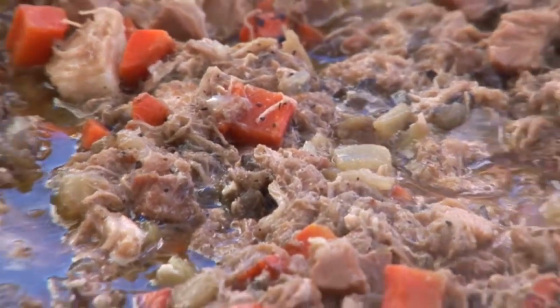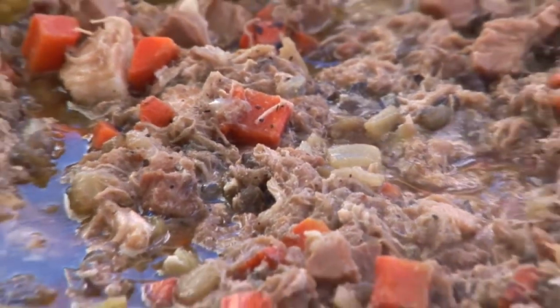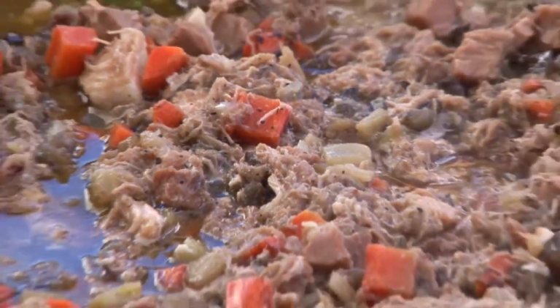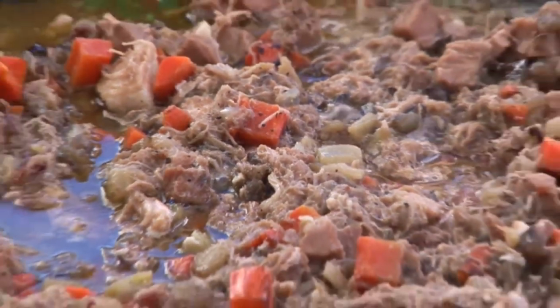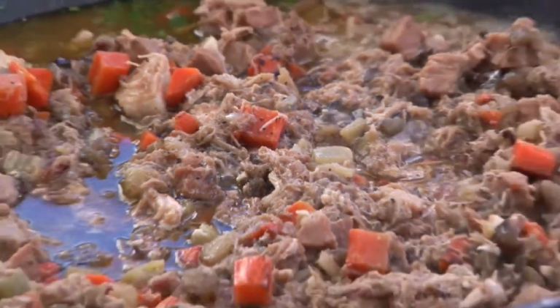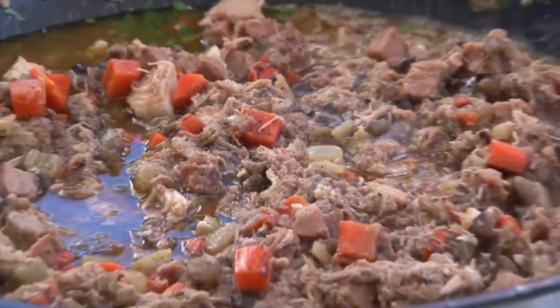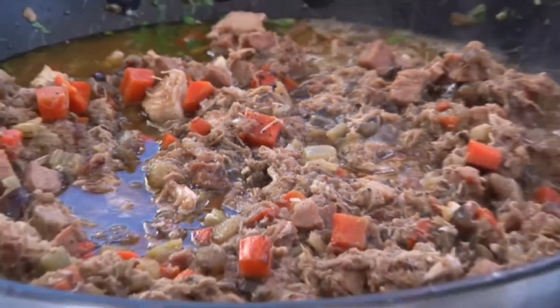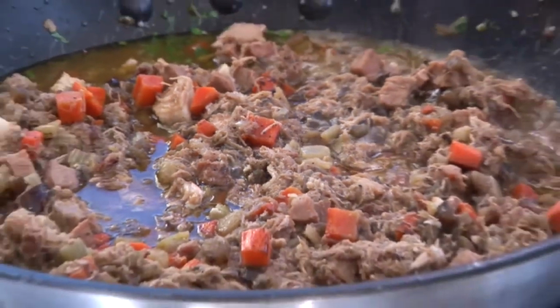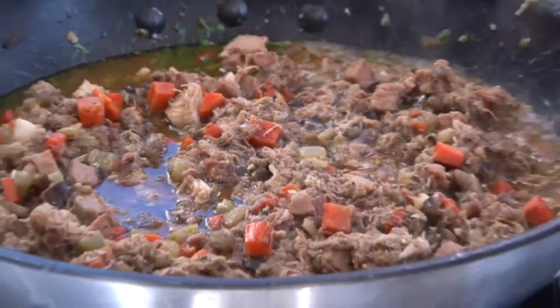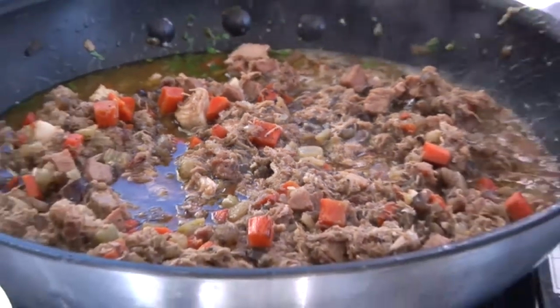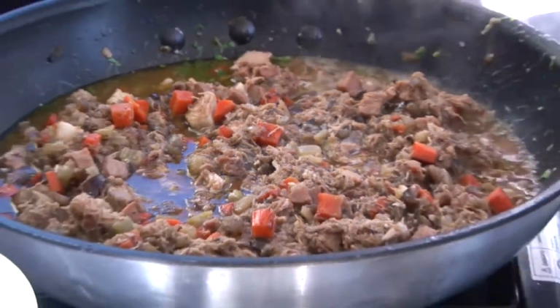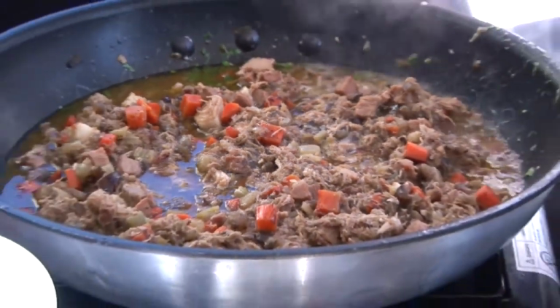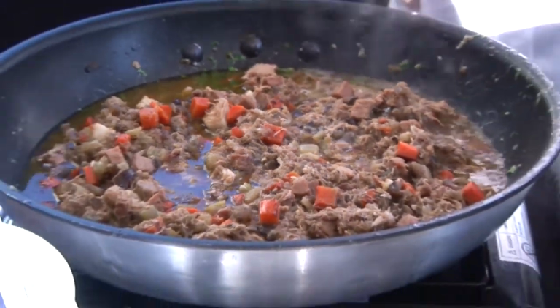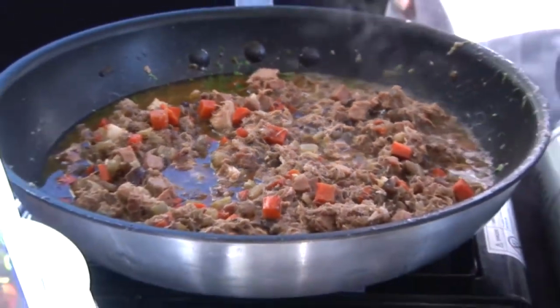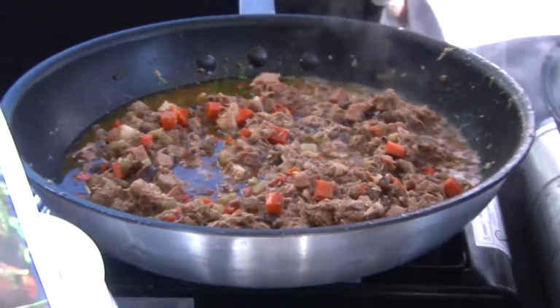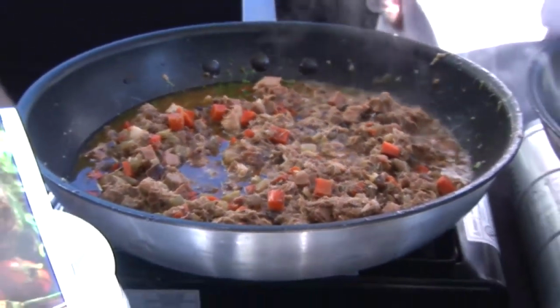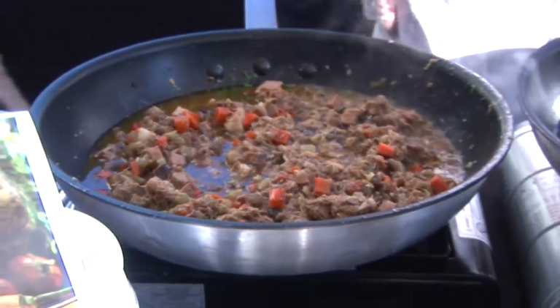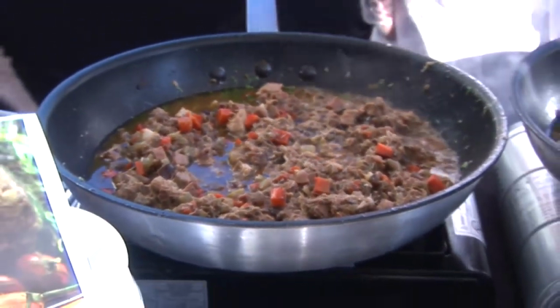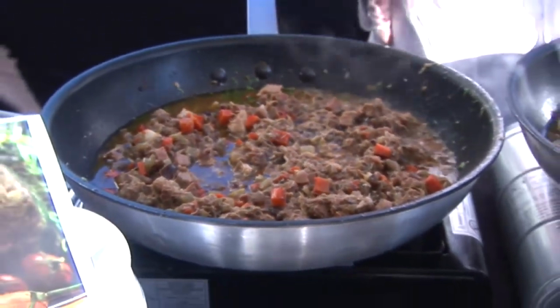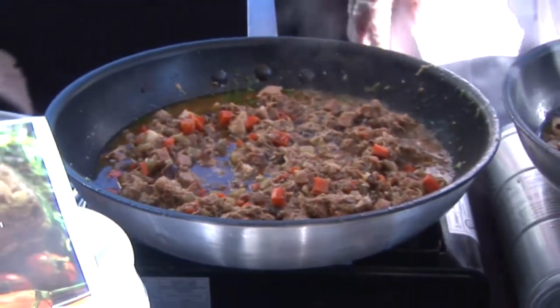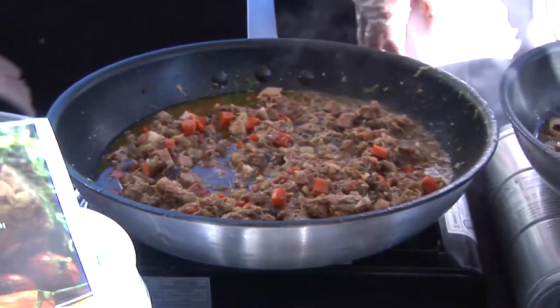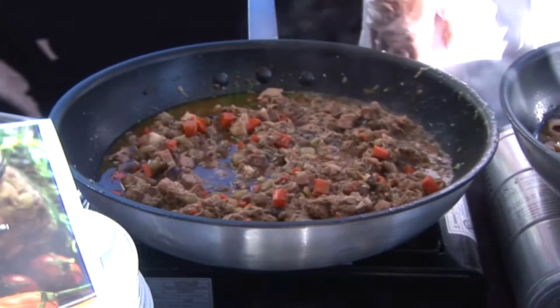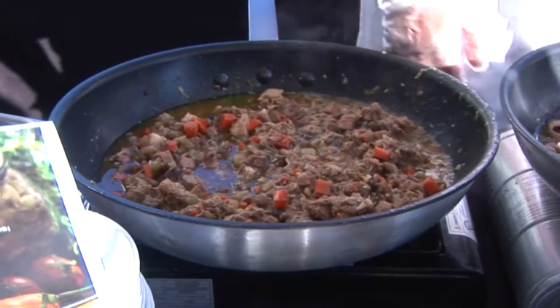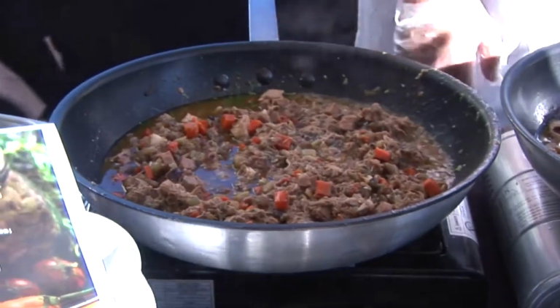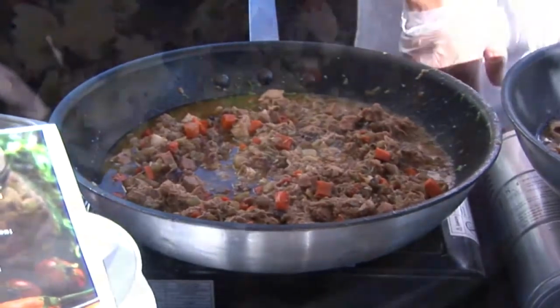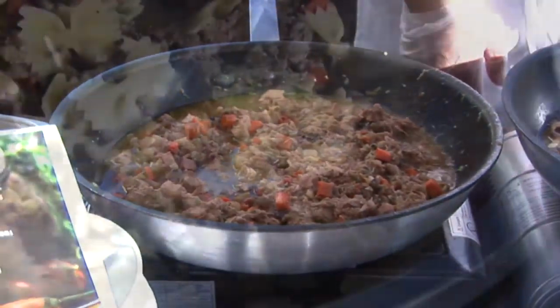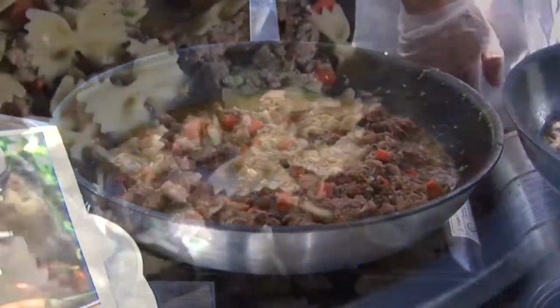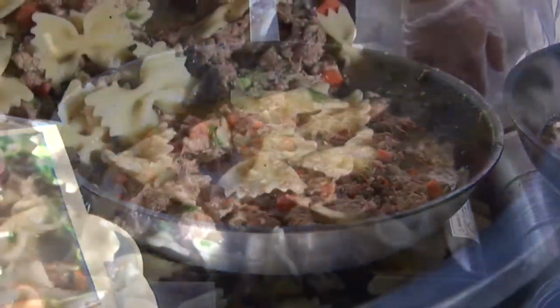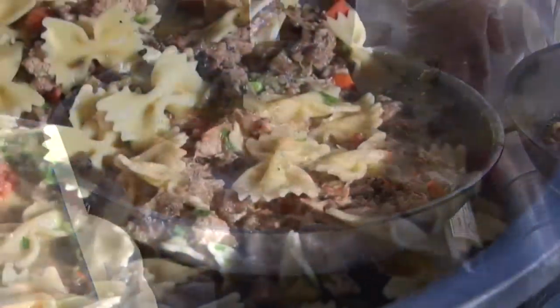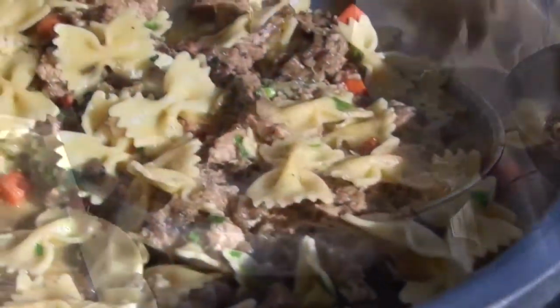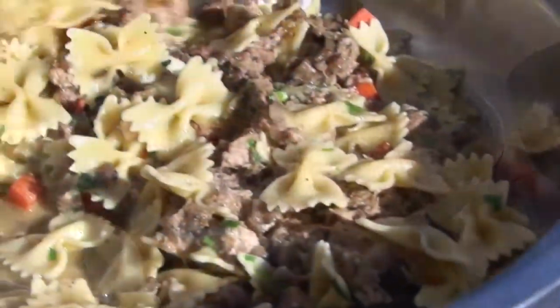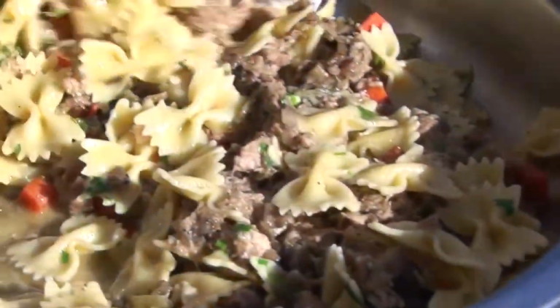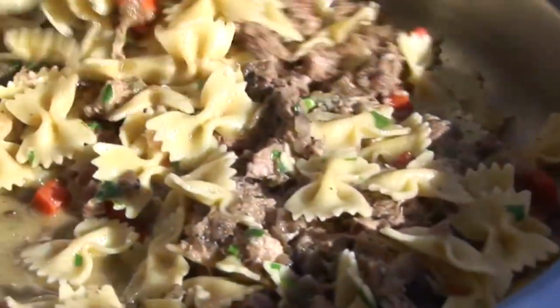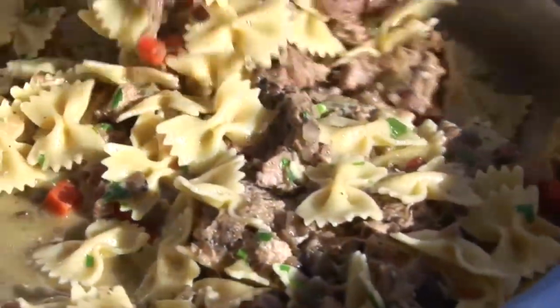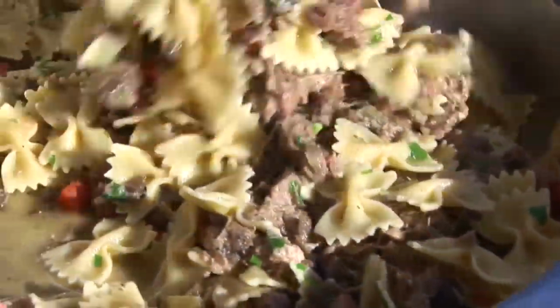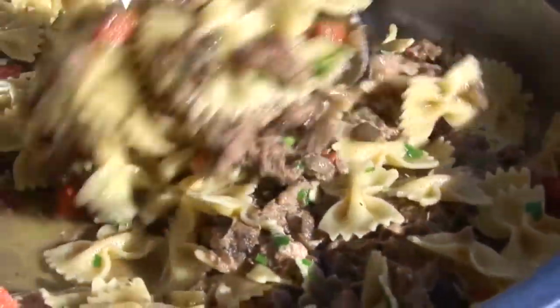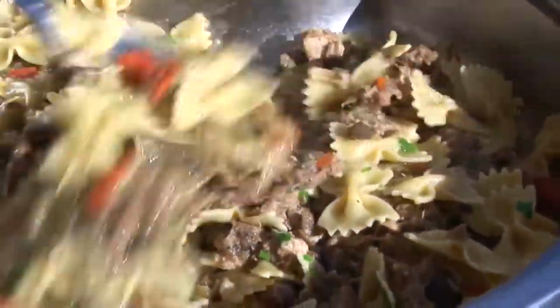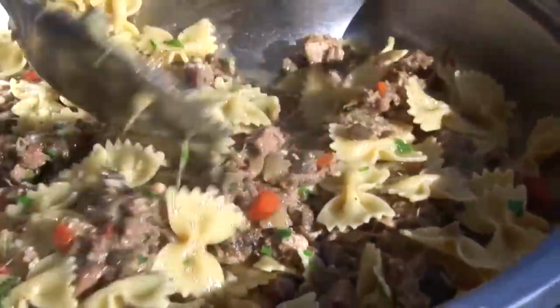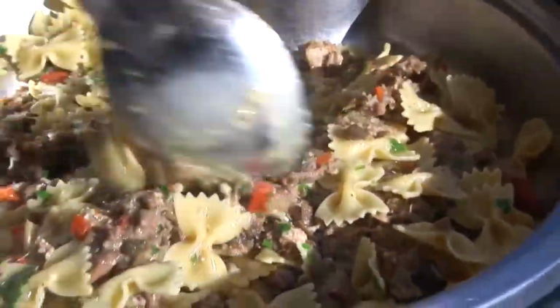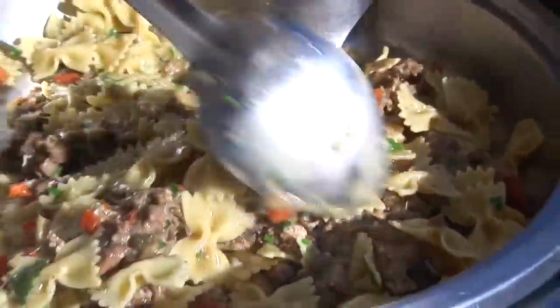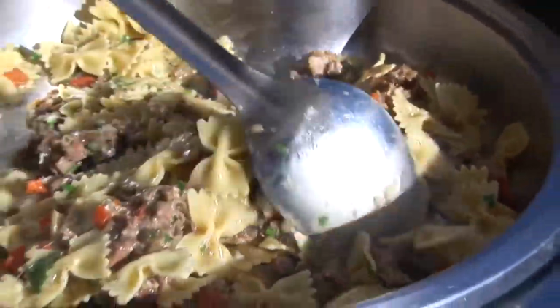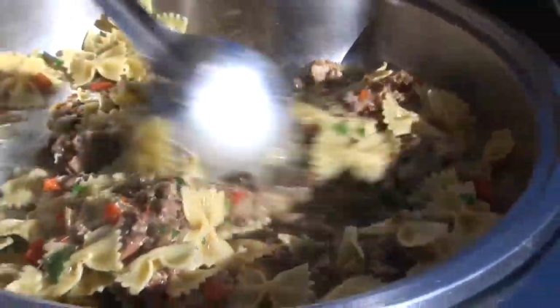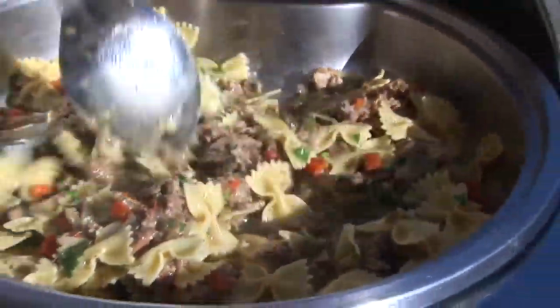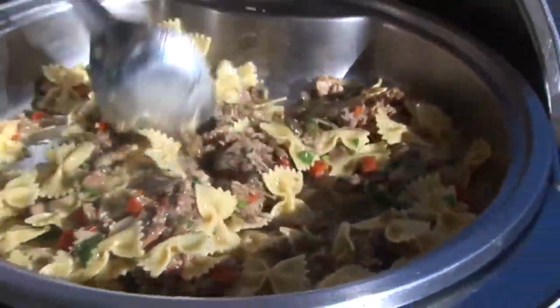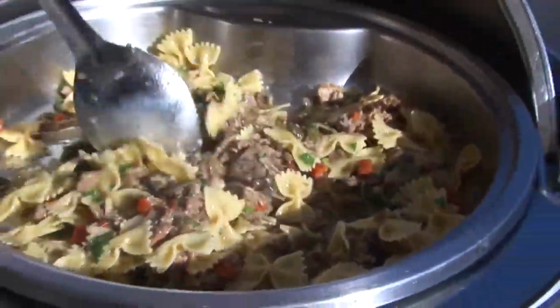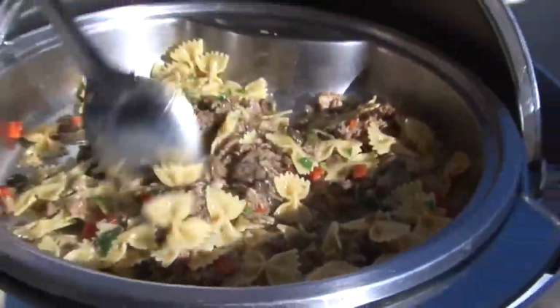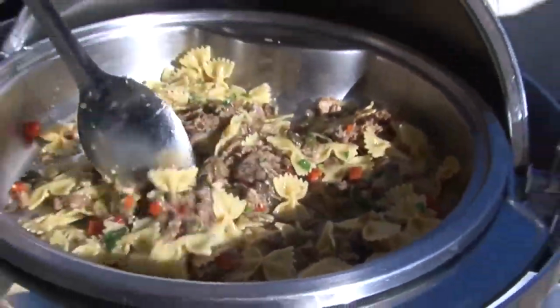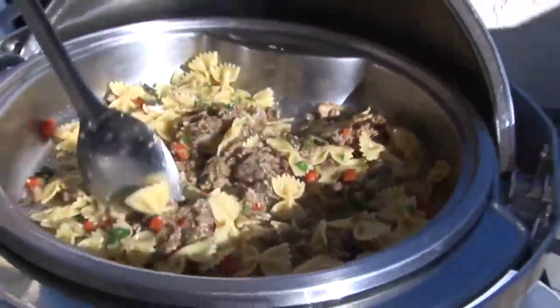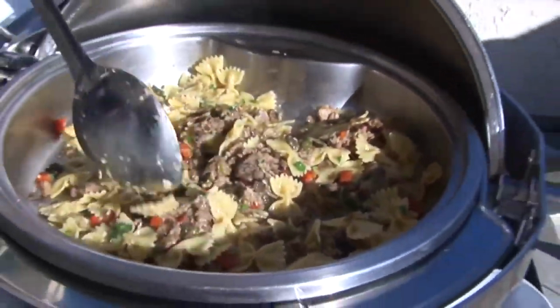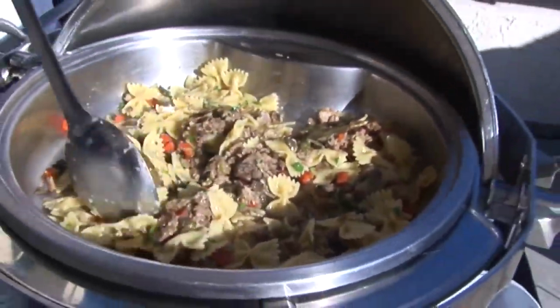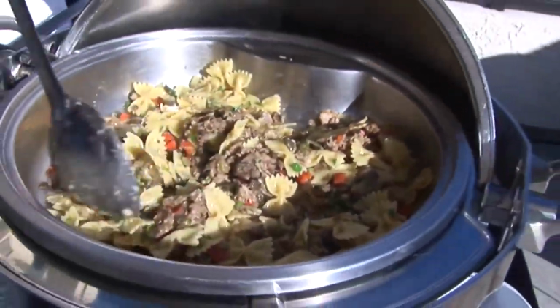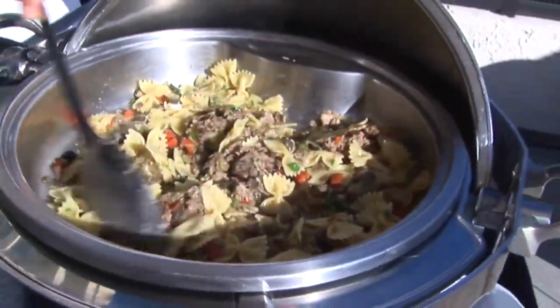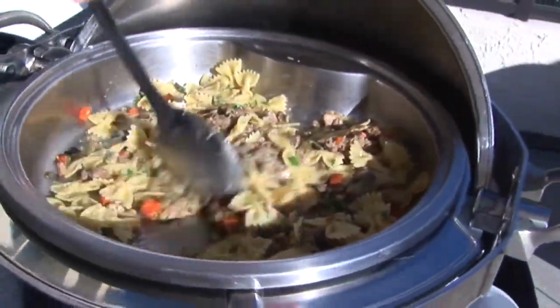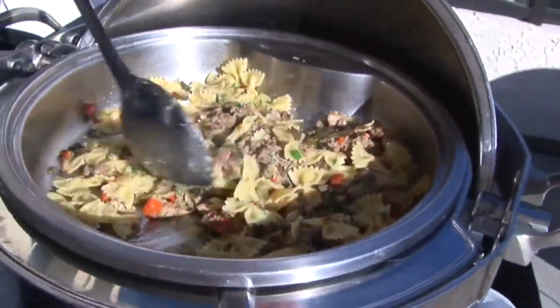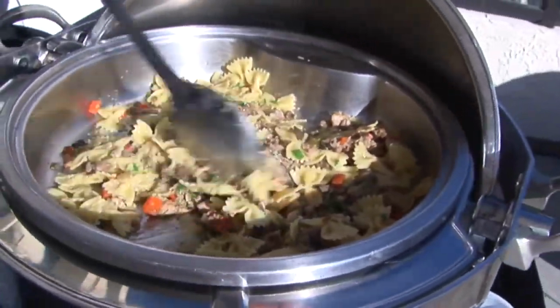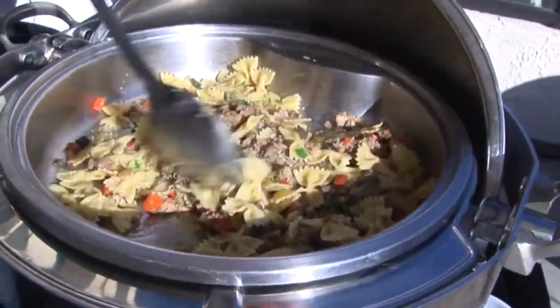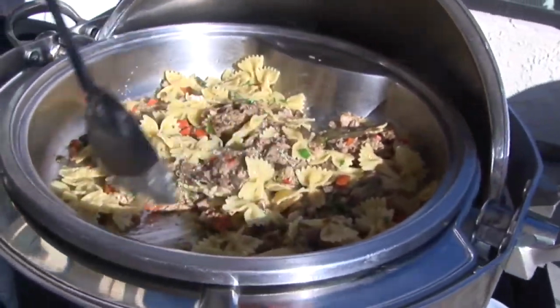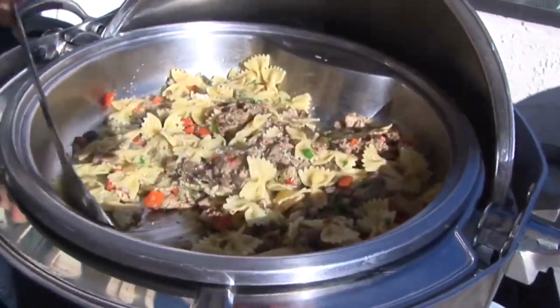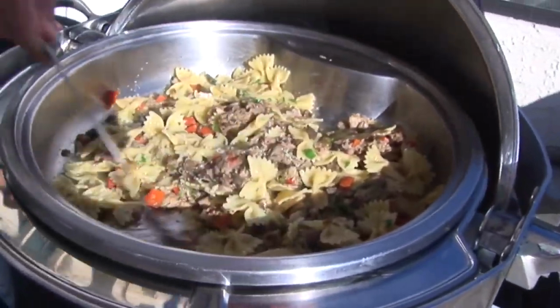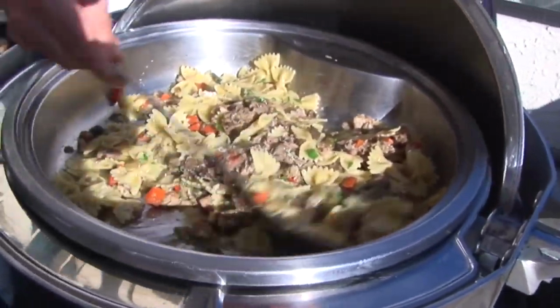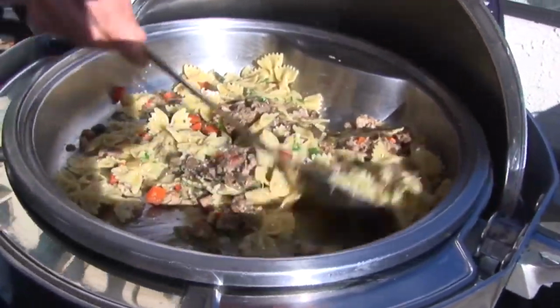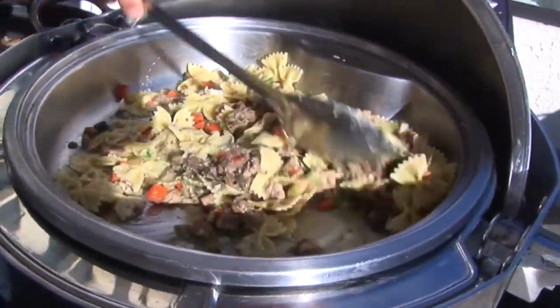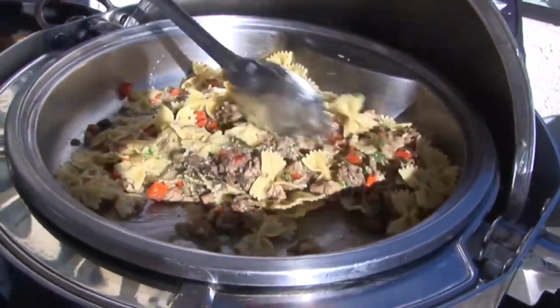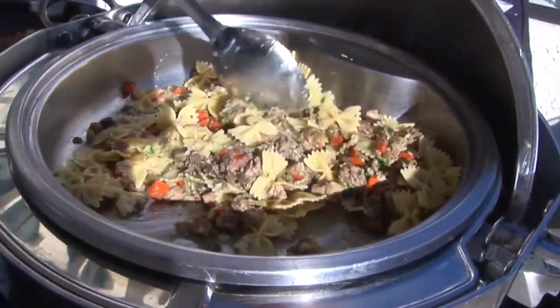Then I toss the meat with roasted vegetables, extra virgin olive oil, and a tiny bit of garlic and onions.